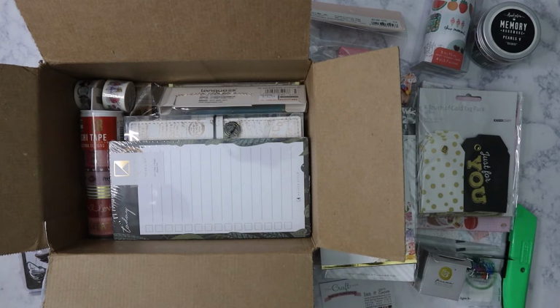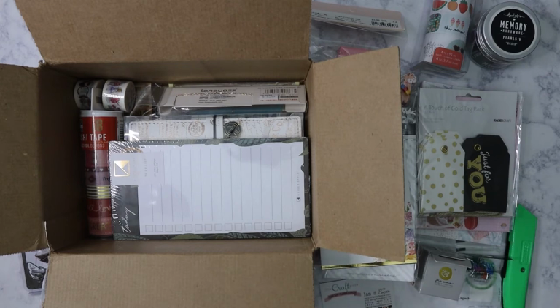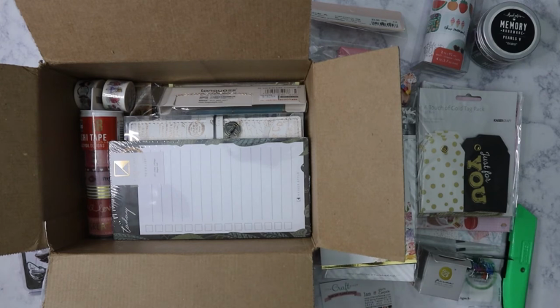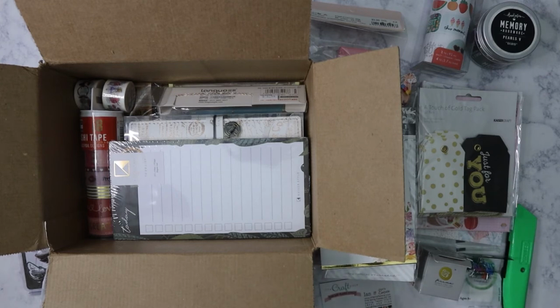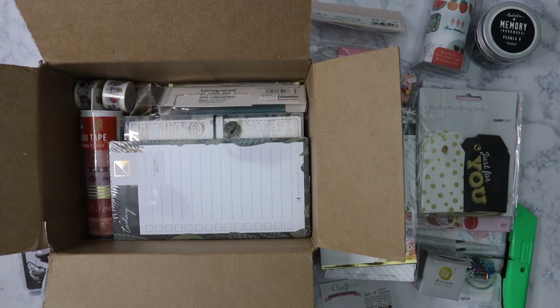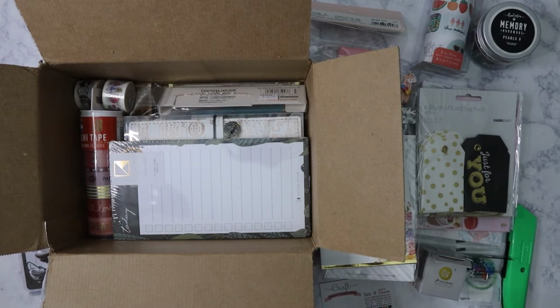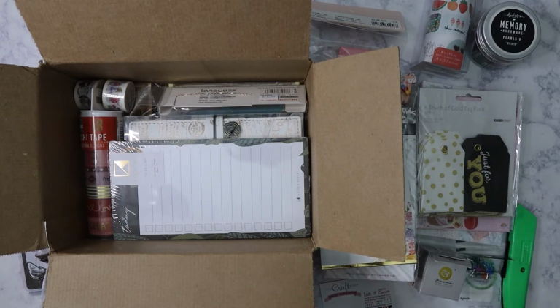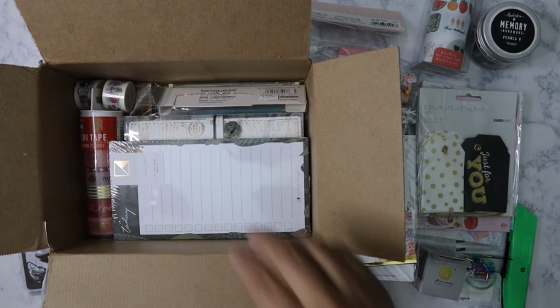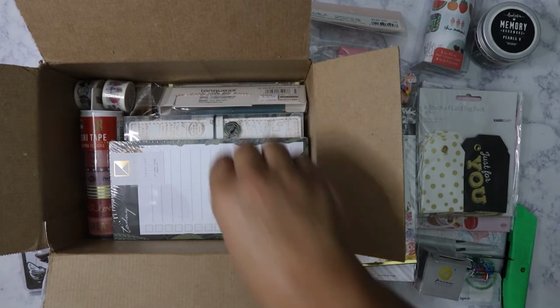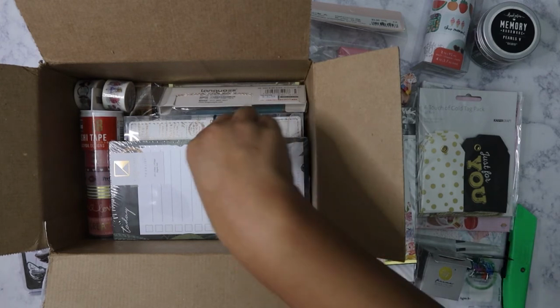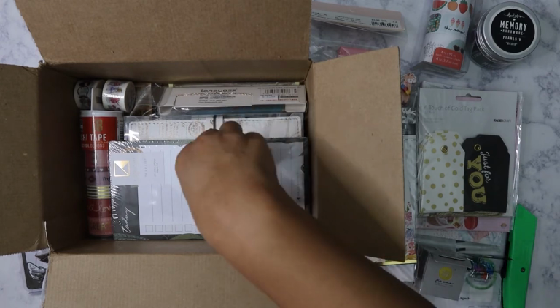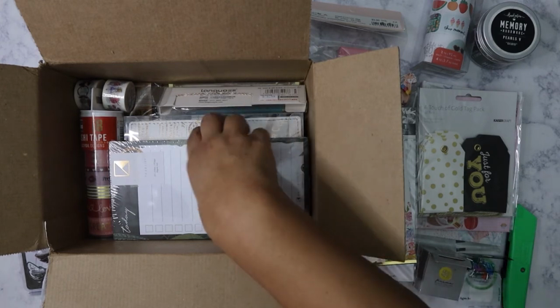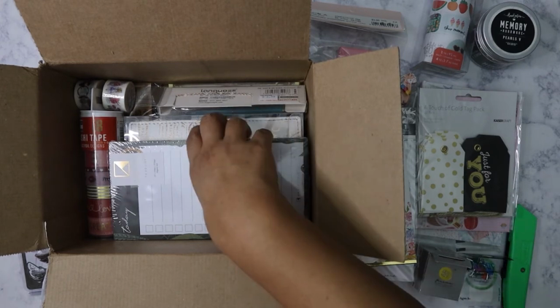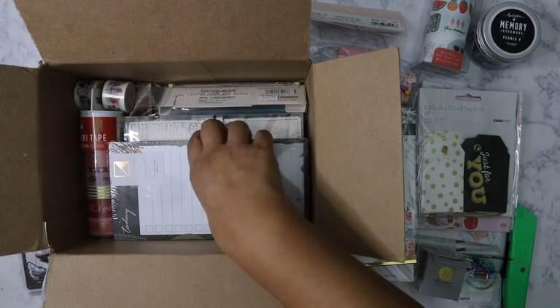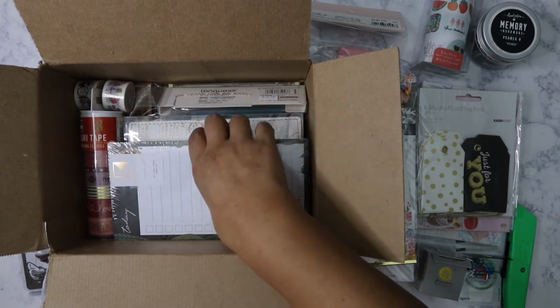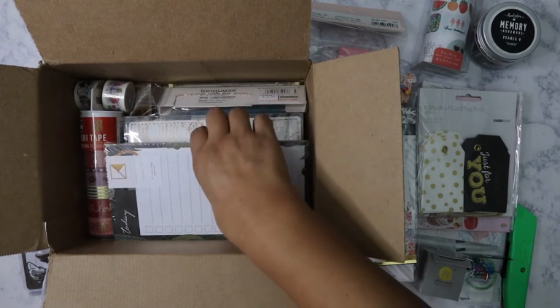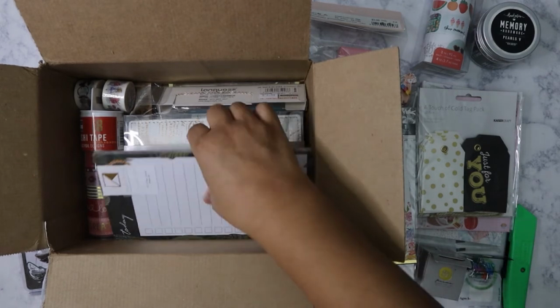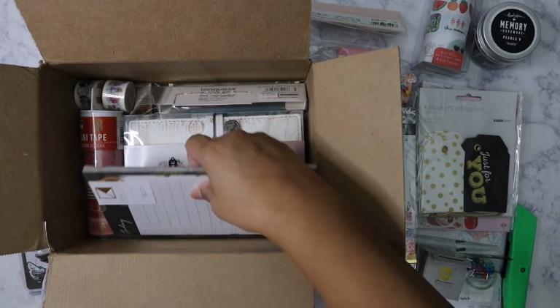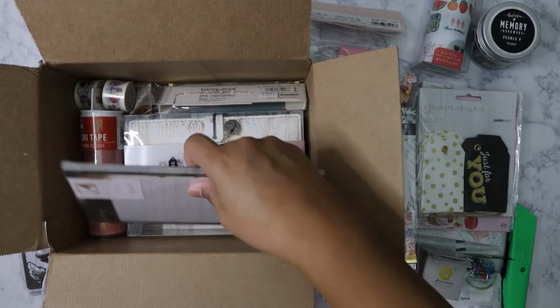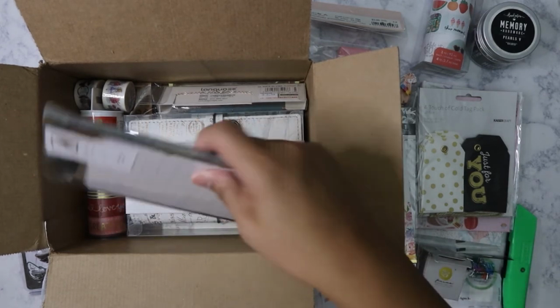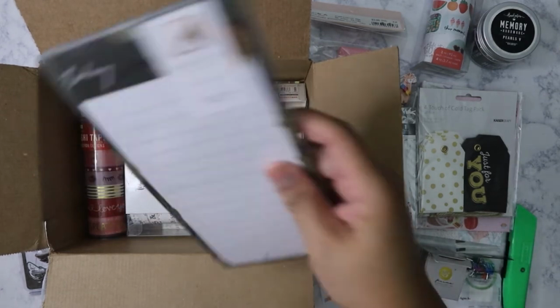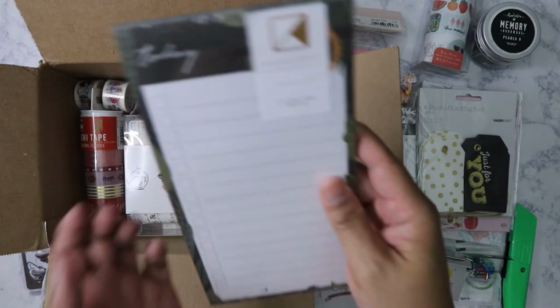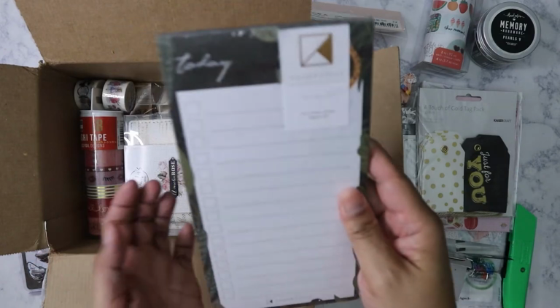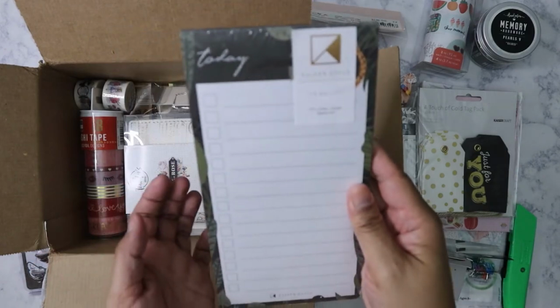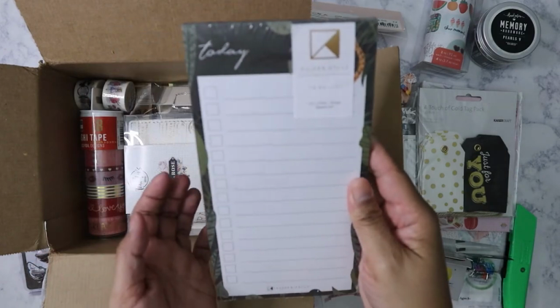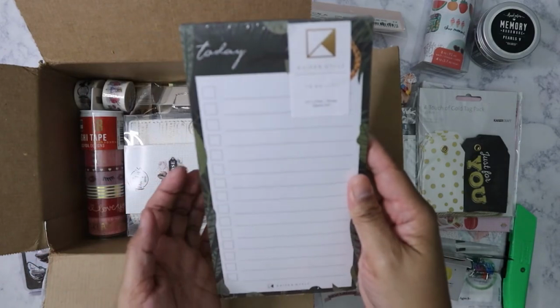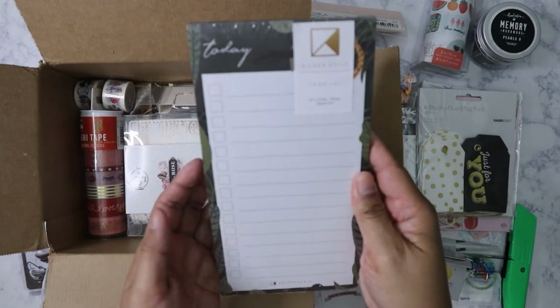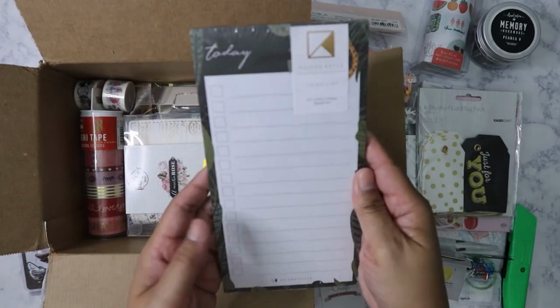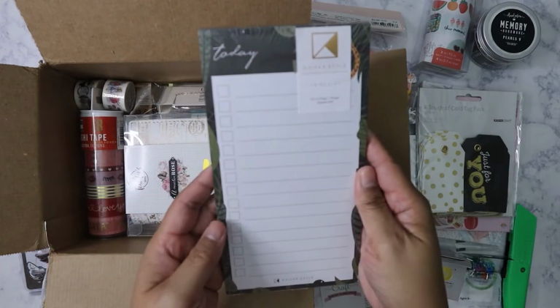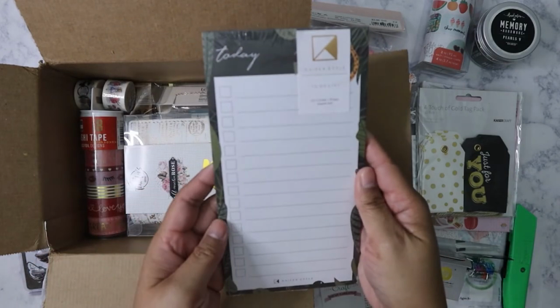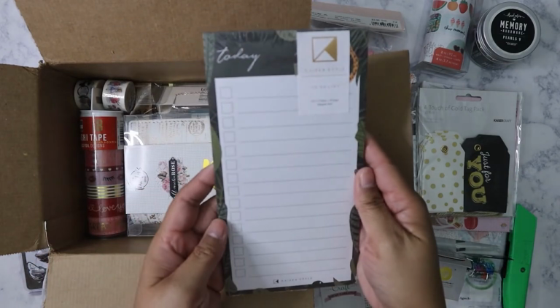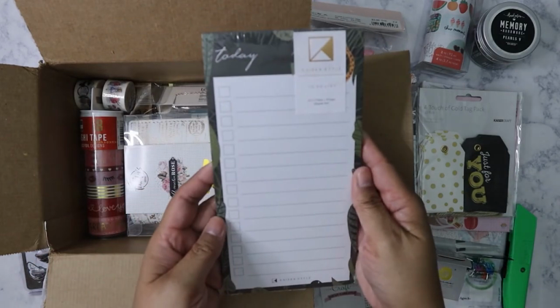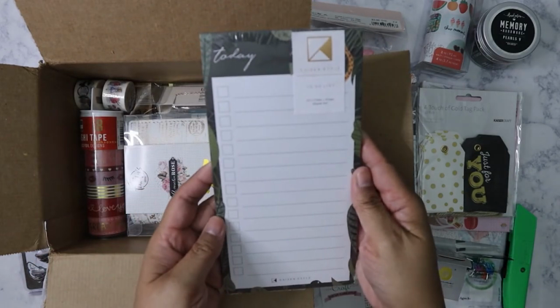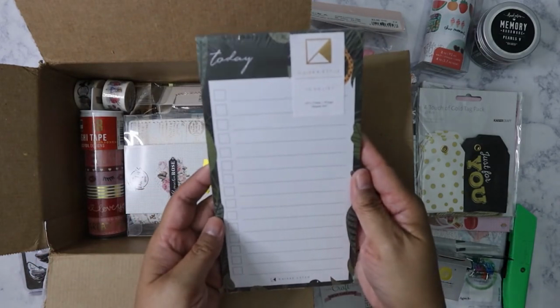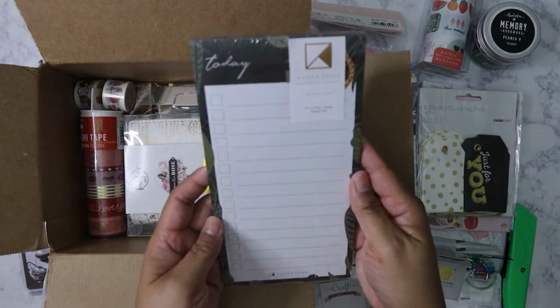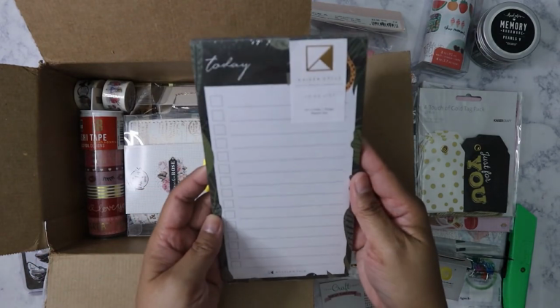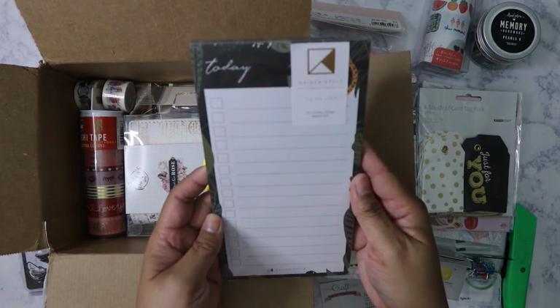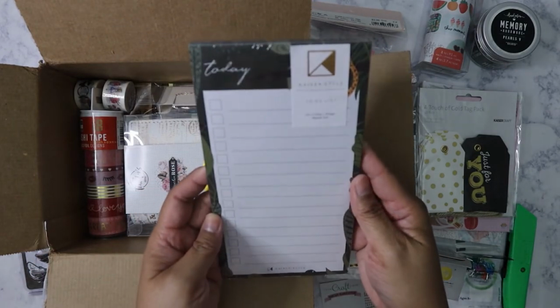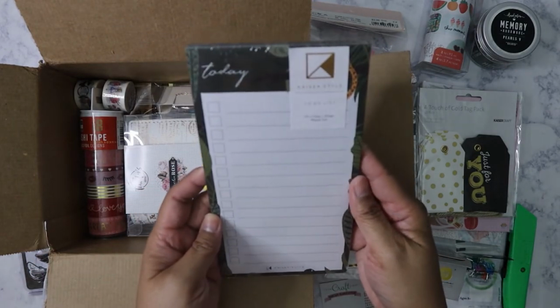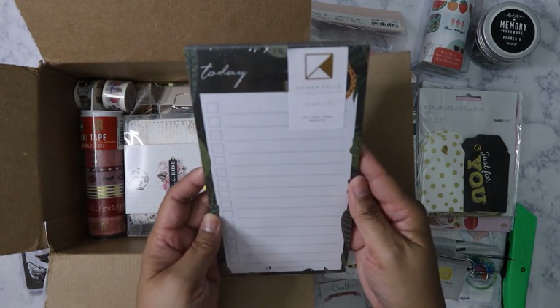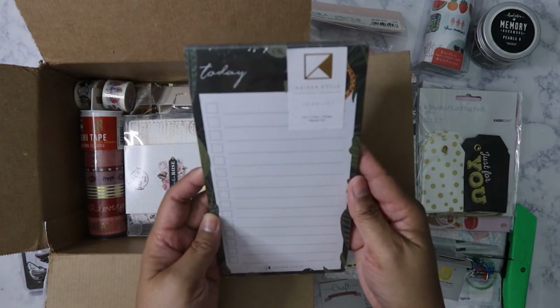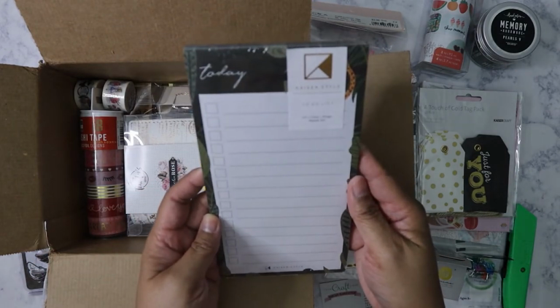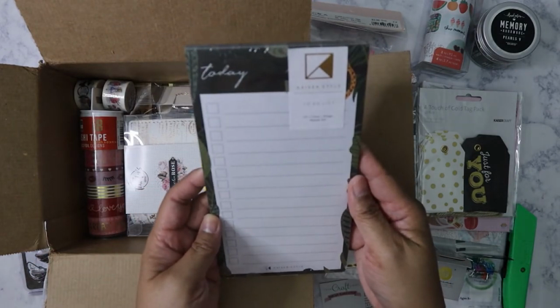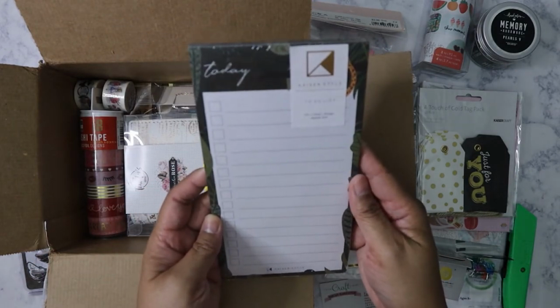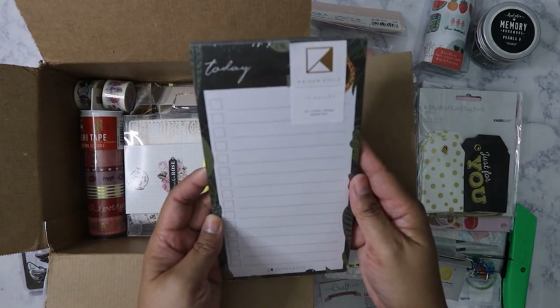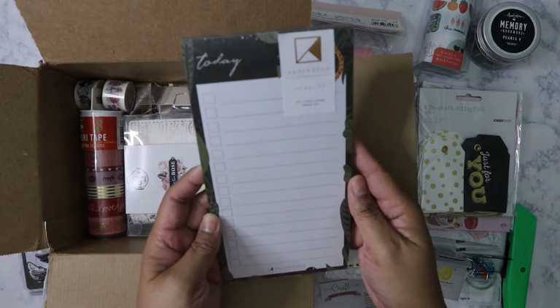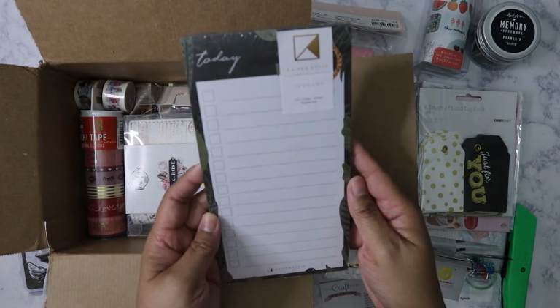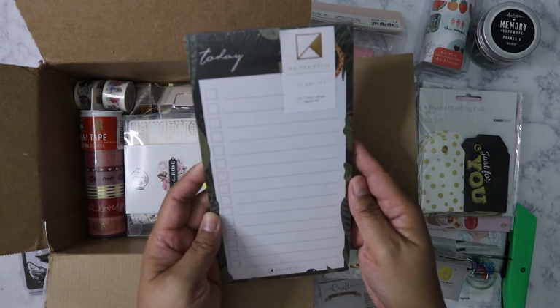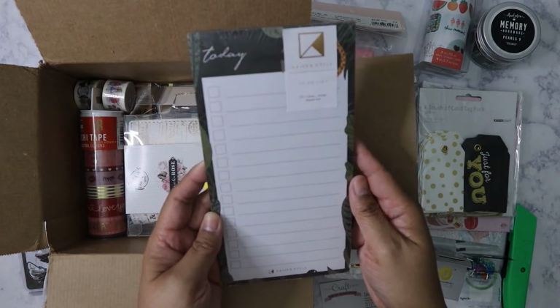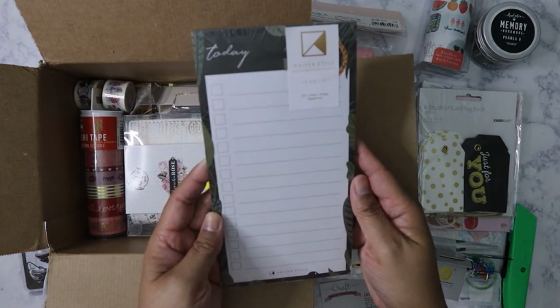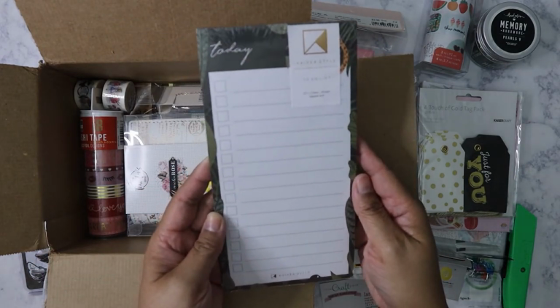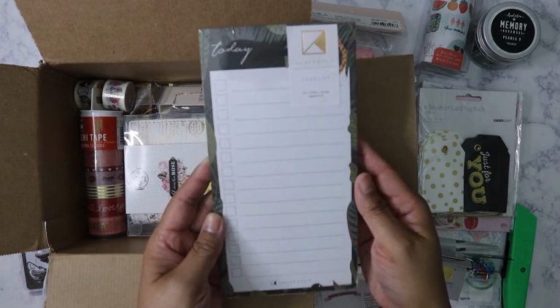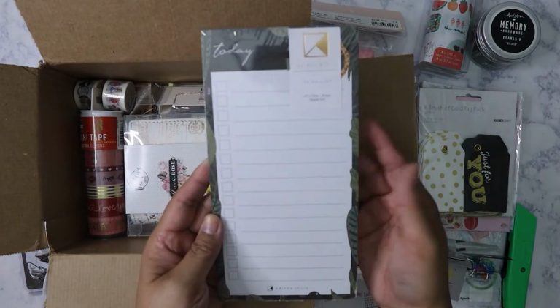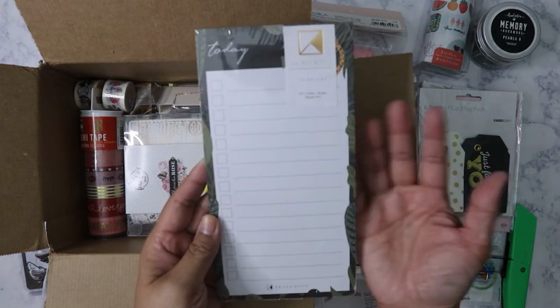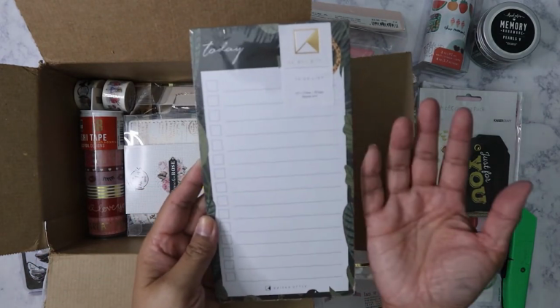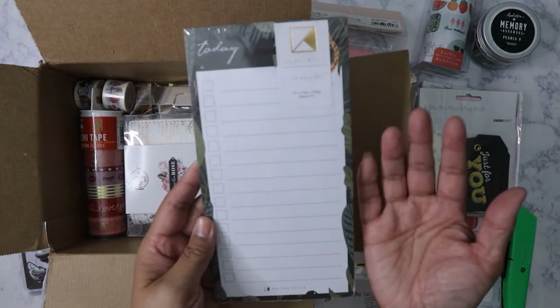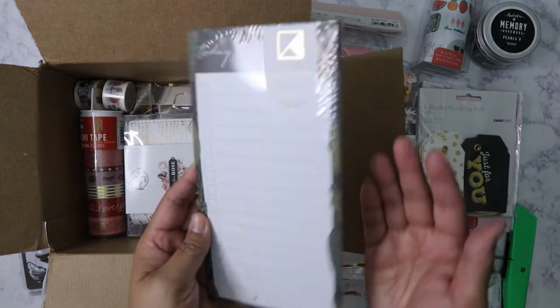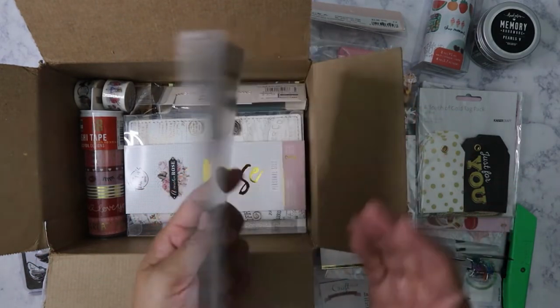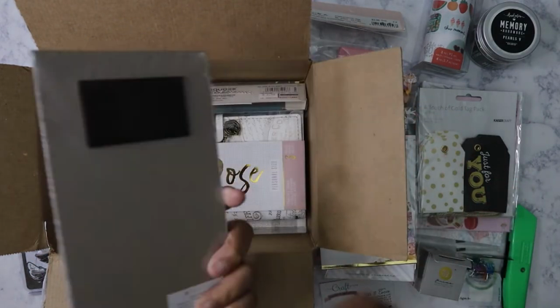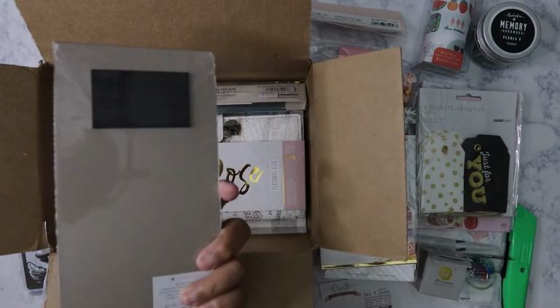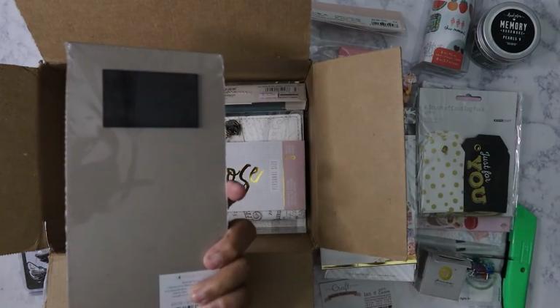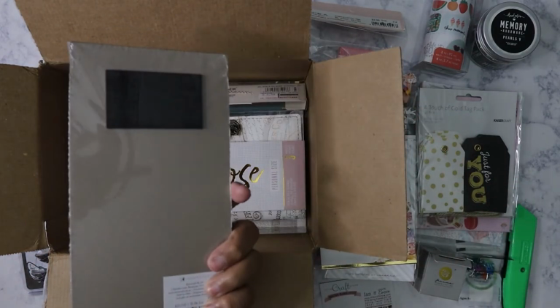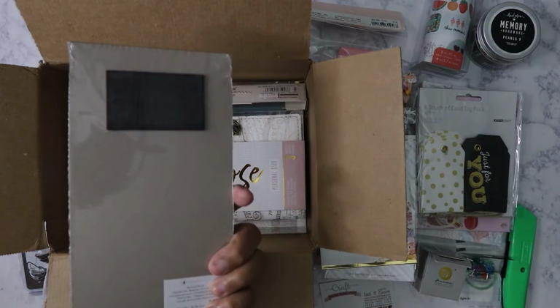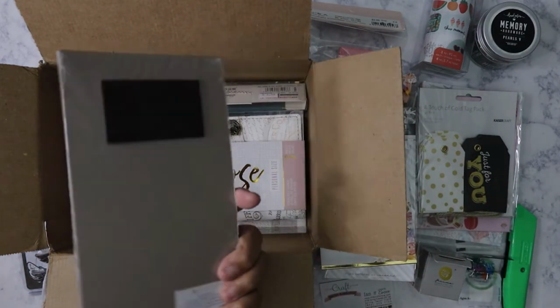I'm going to stick those vintage labels in my Hobonichi — I do some daily spreads. Looks like I also got a memo pad from Kaiser Craft, just a to-do list.